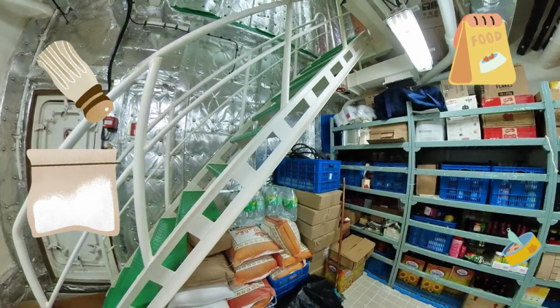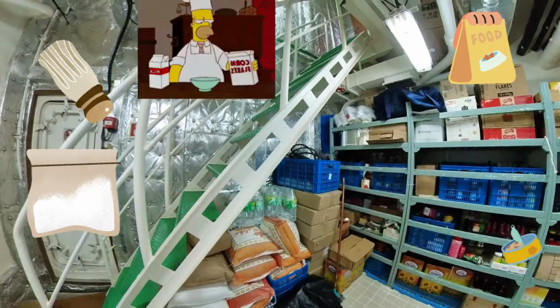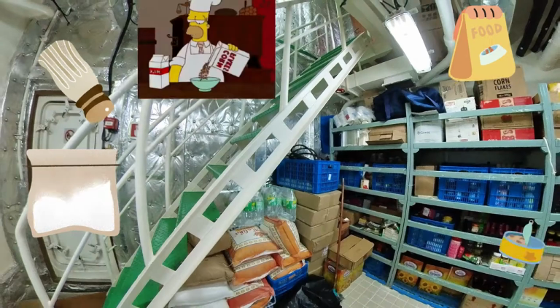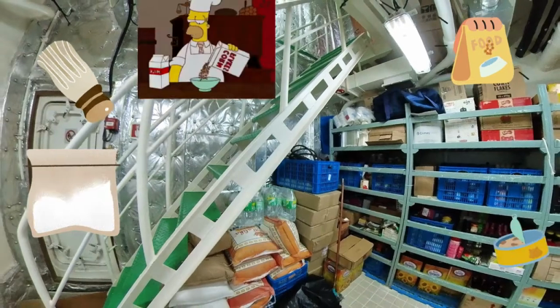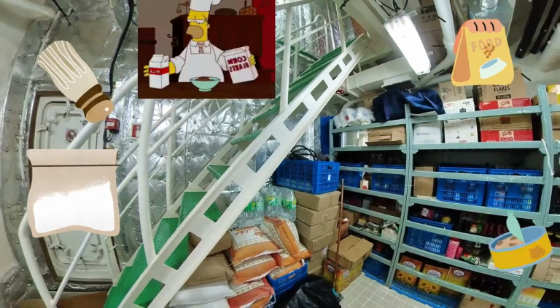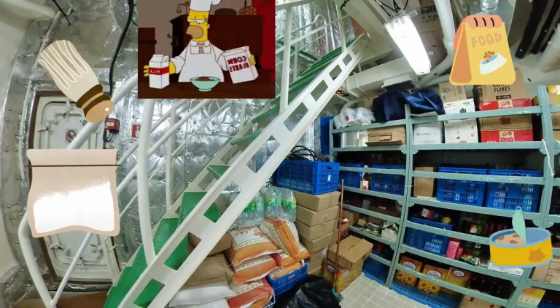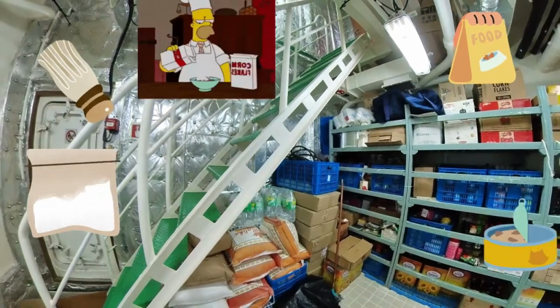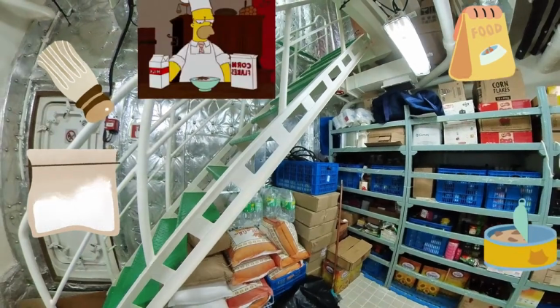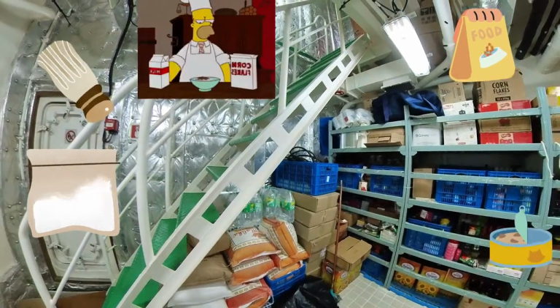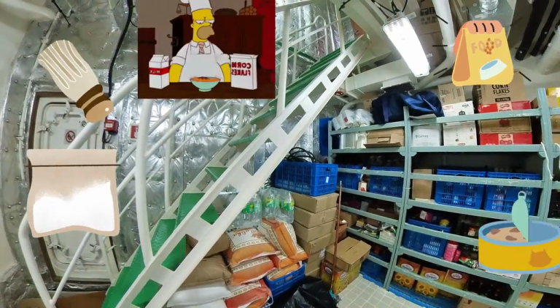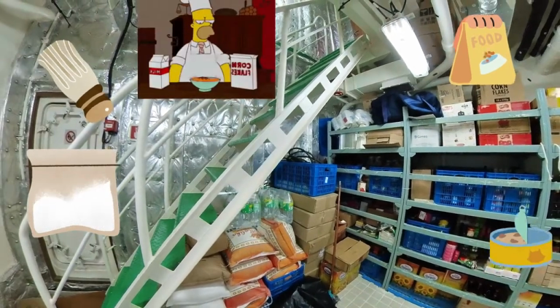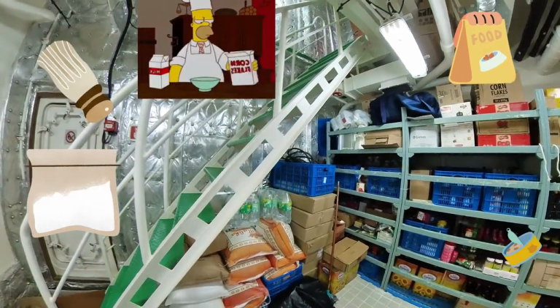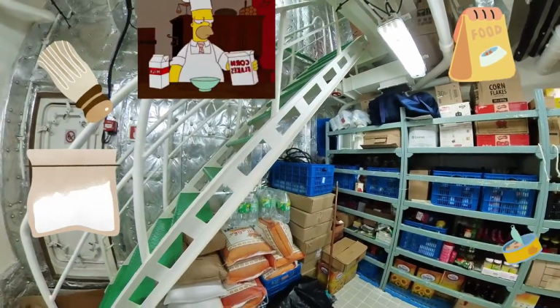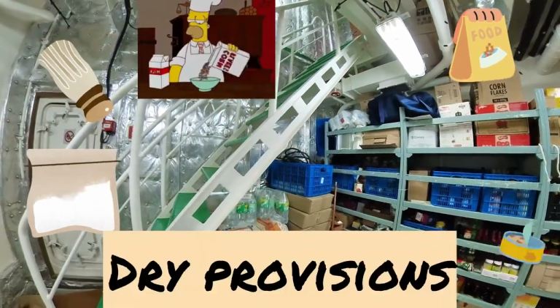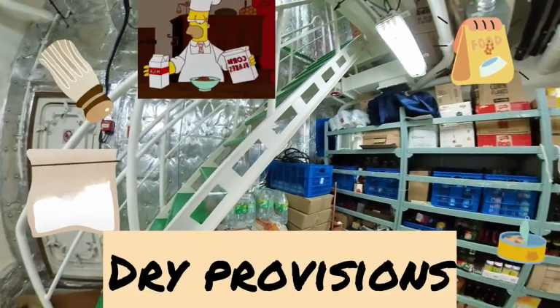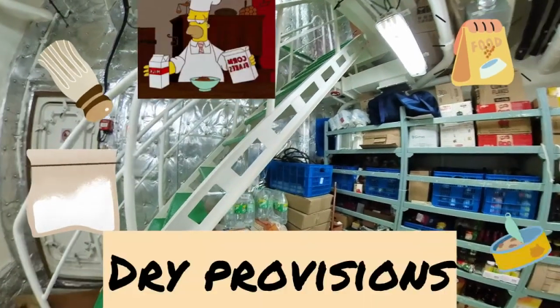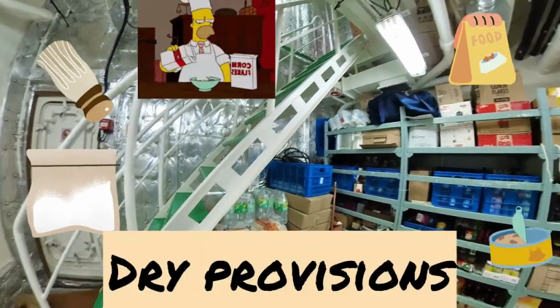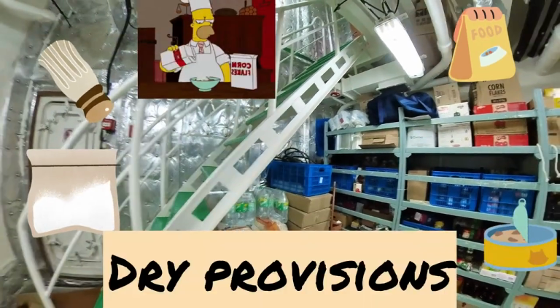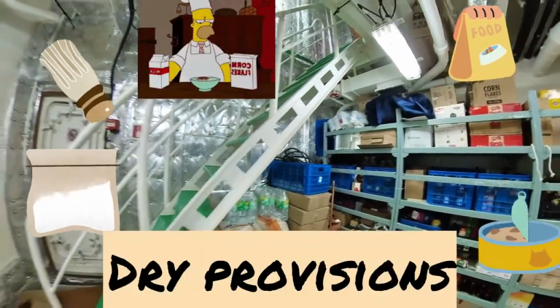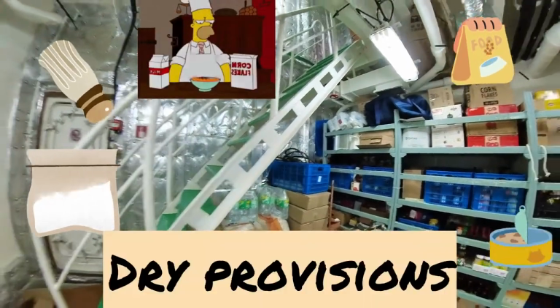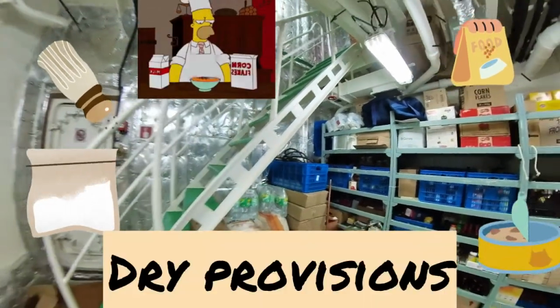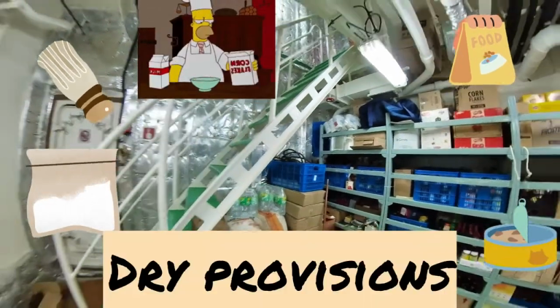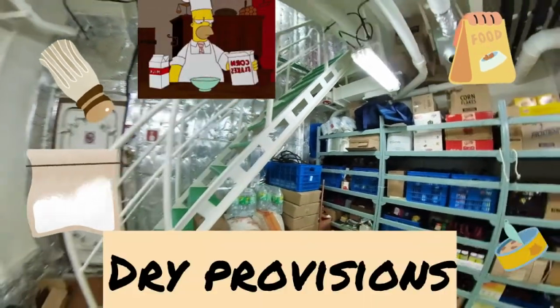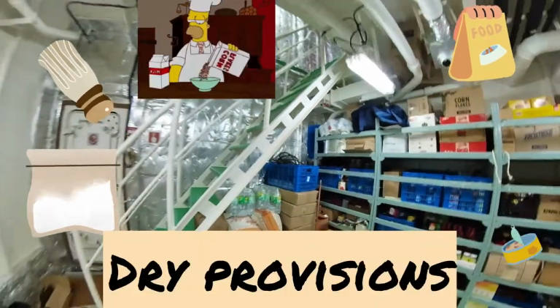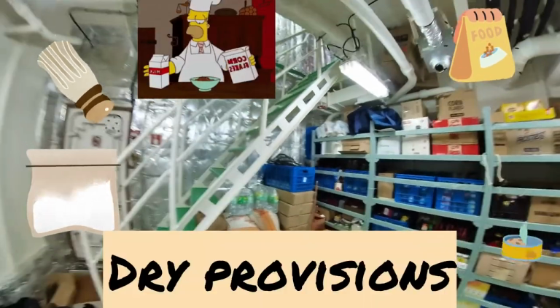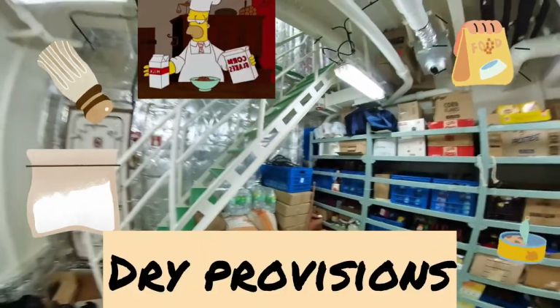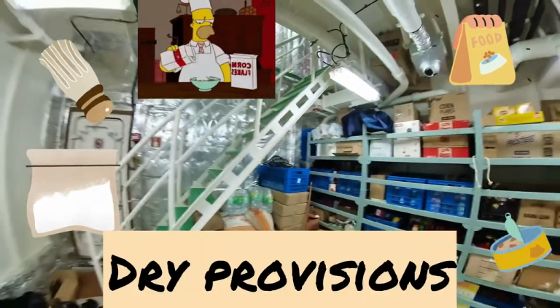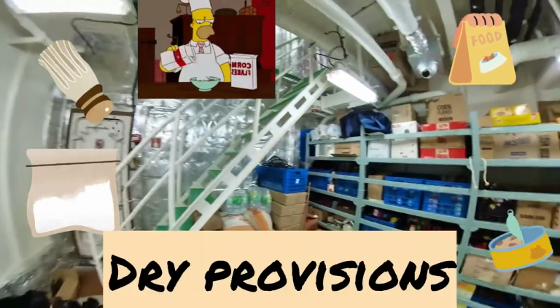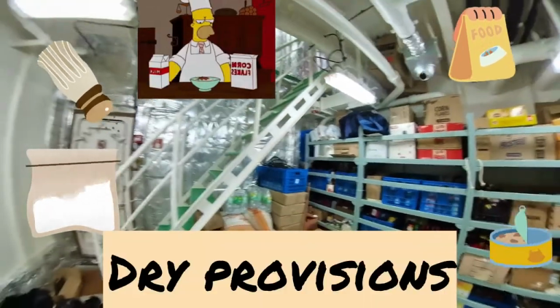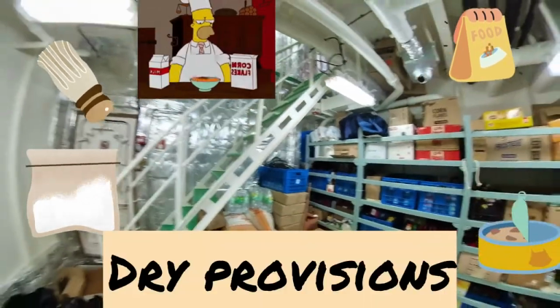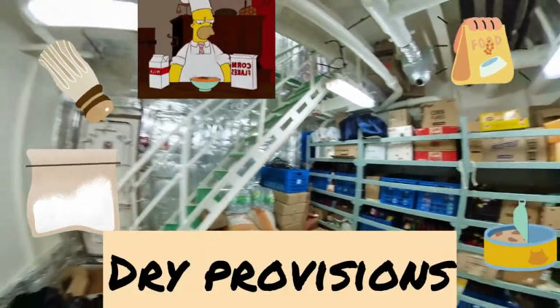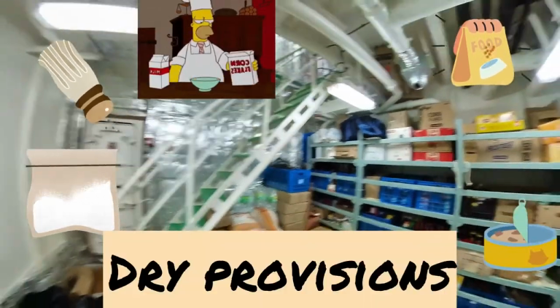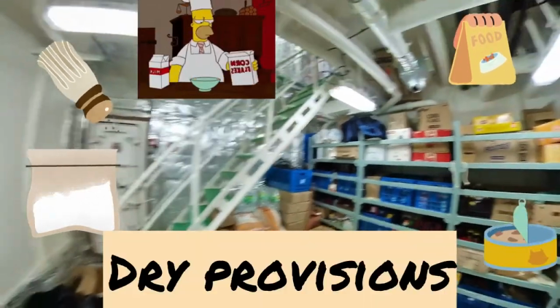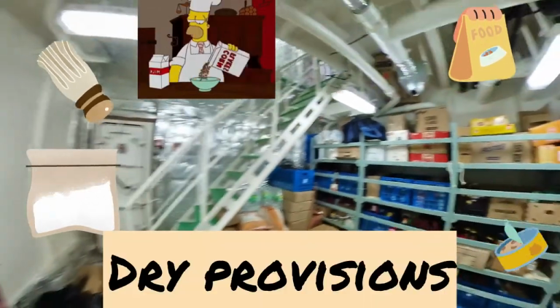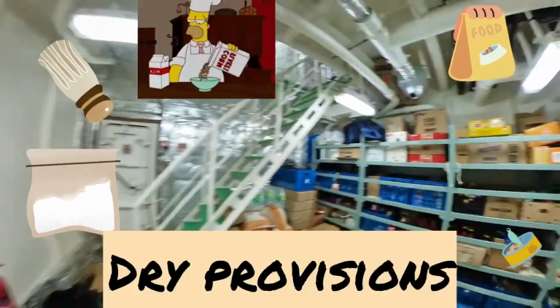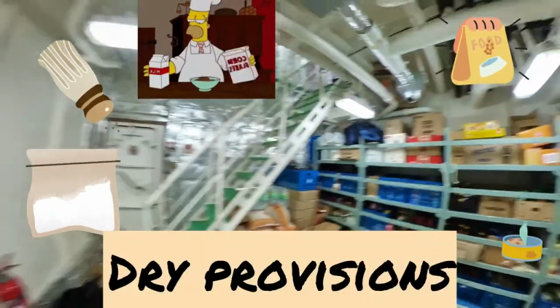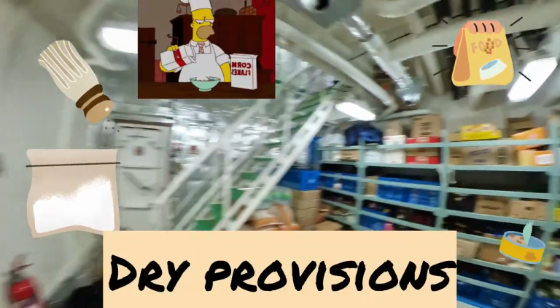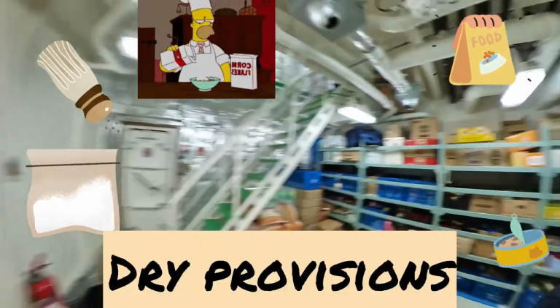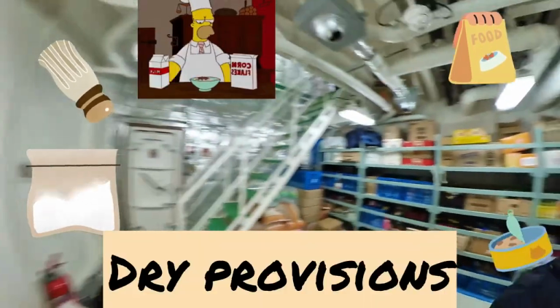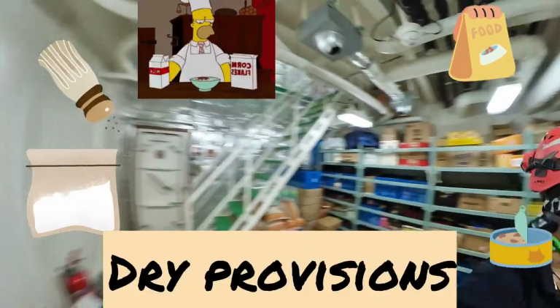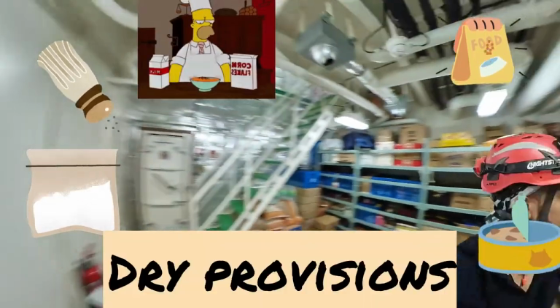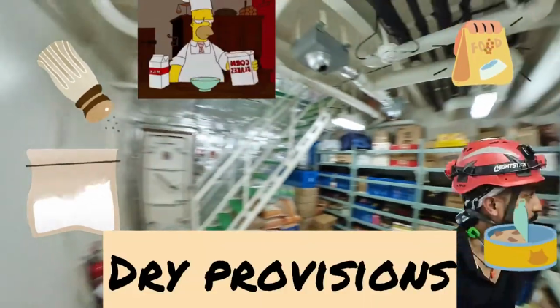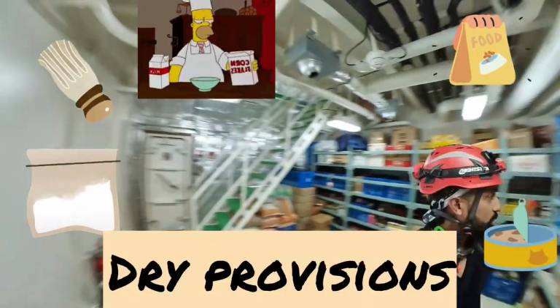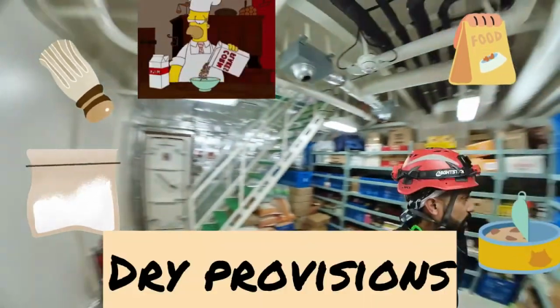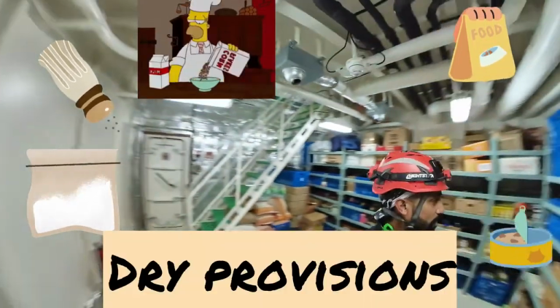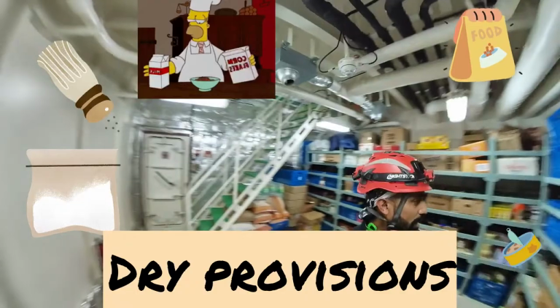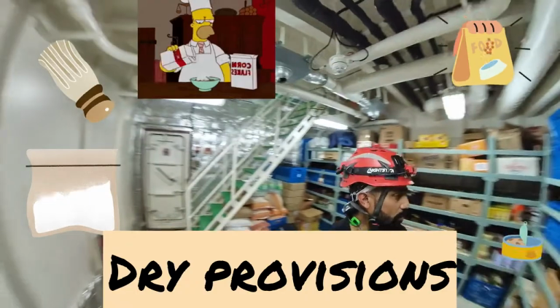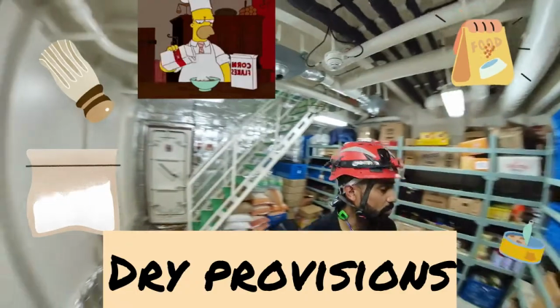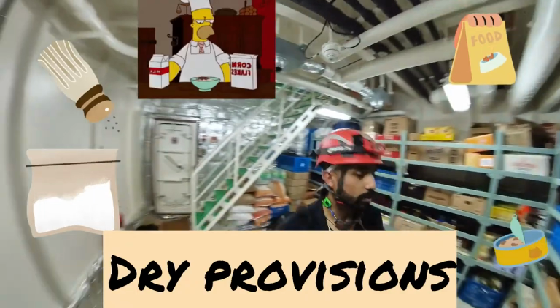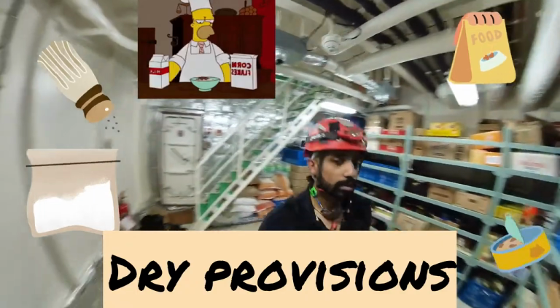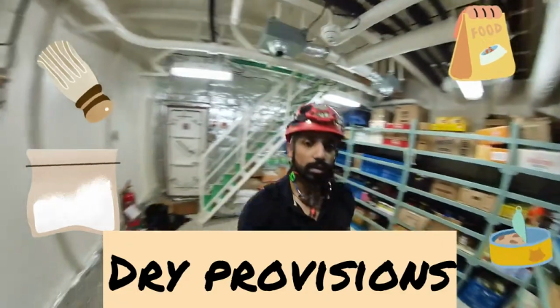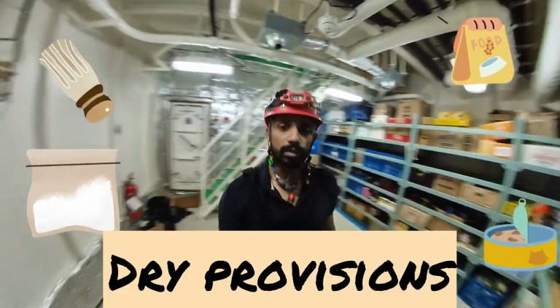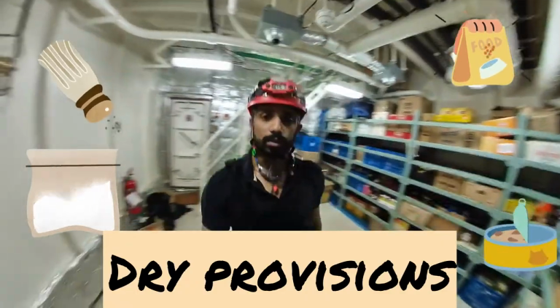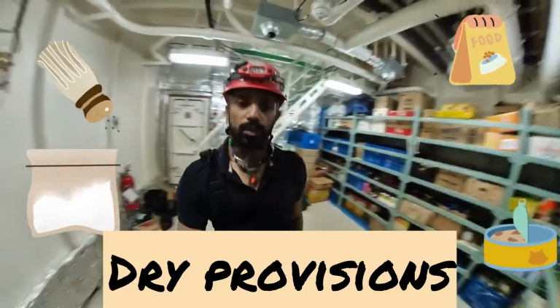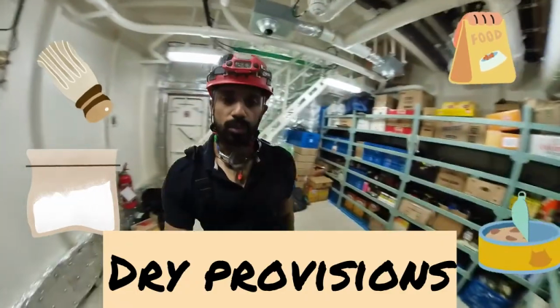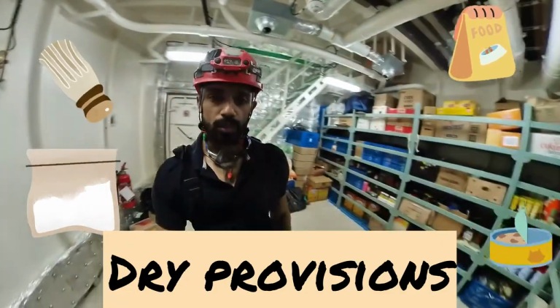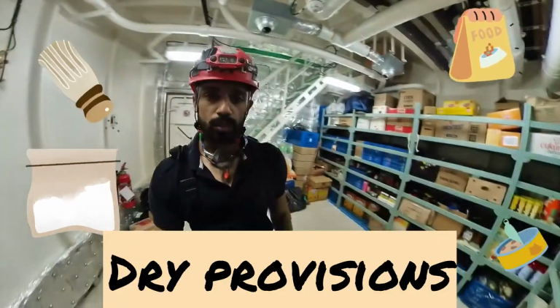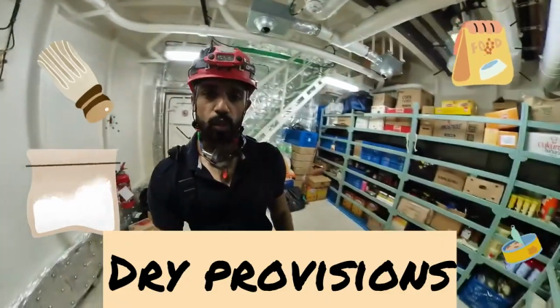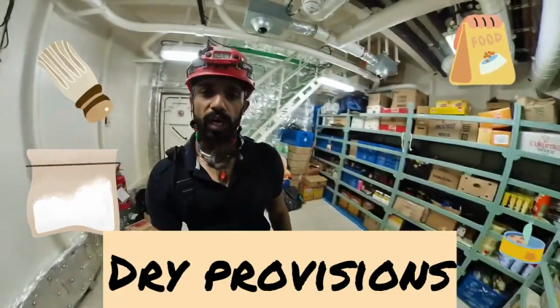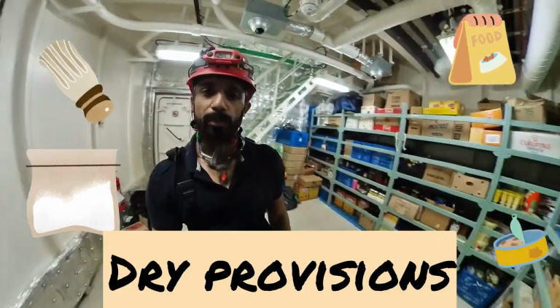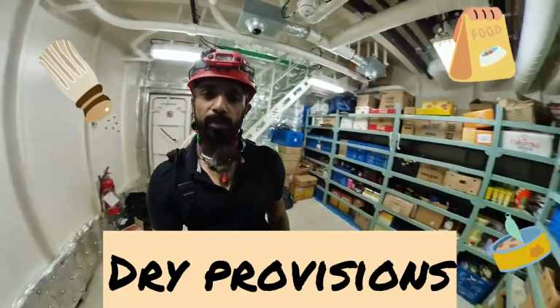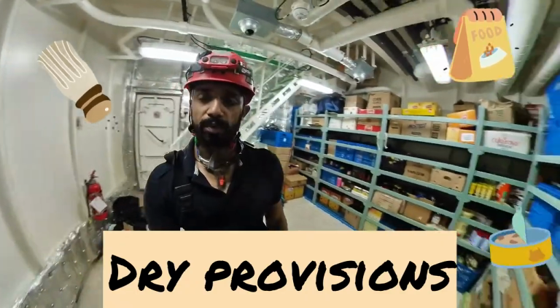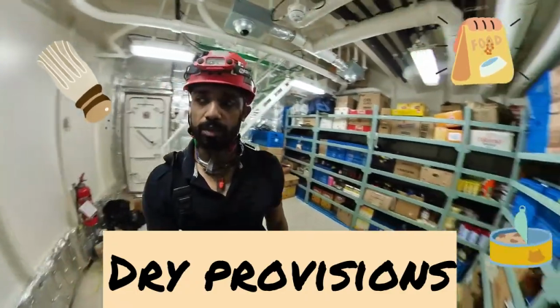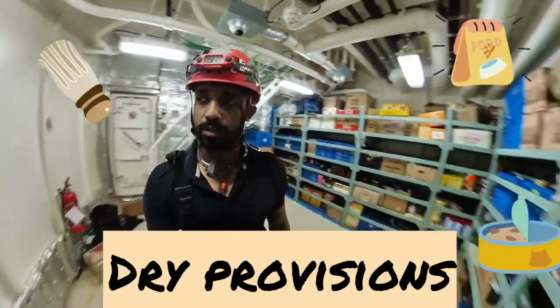Hello, we are in the provision store. You can see everything around — this is the dry provisions.